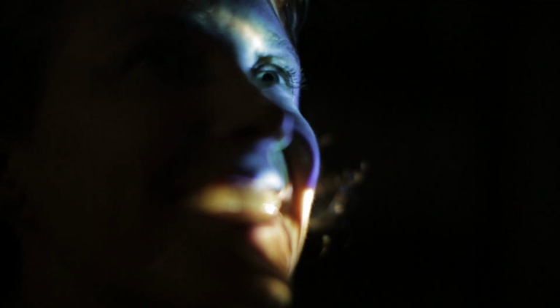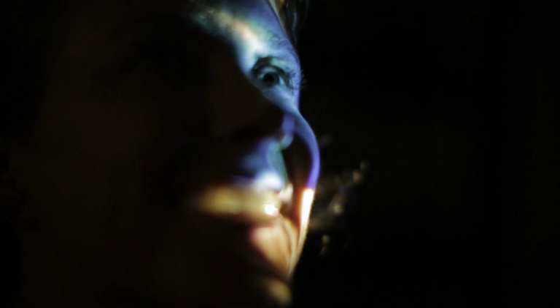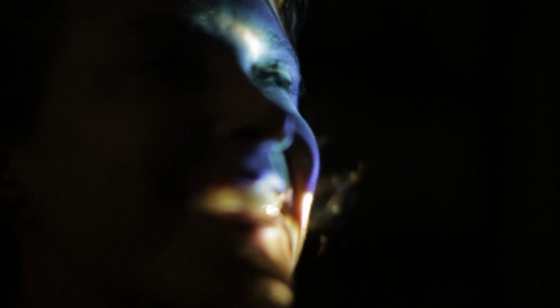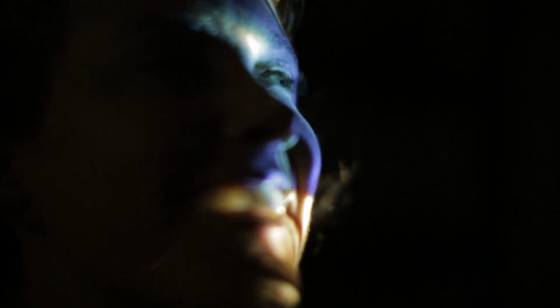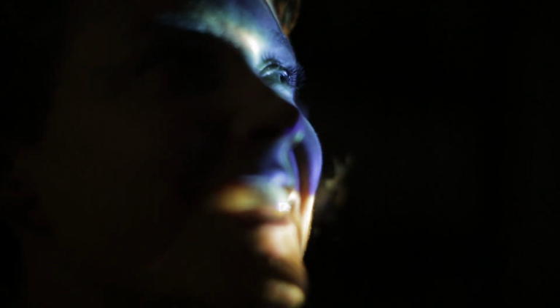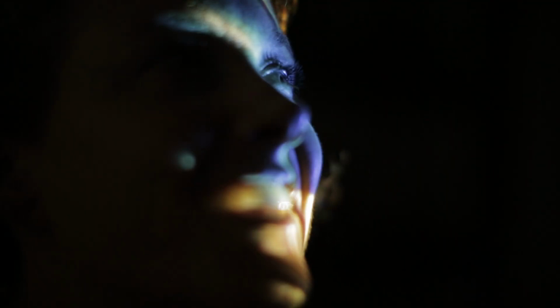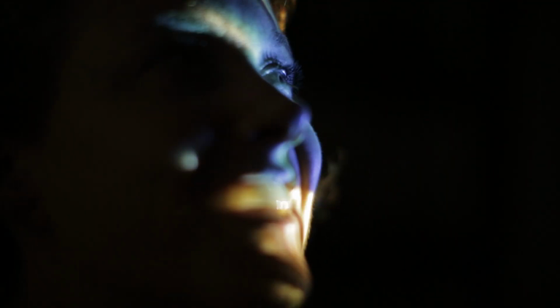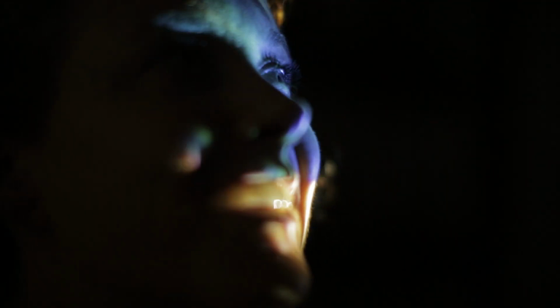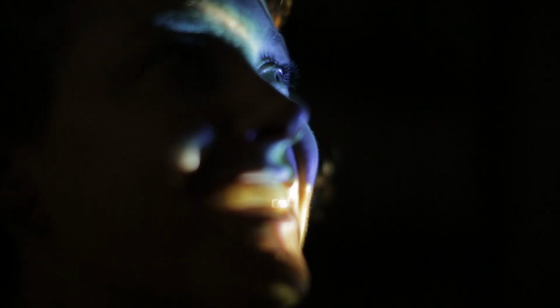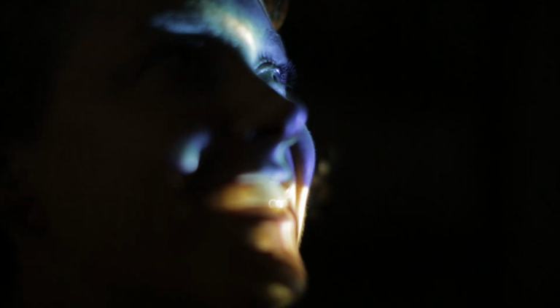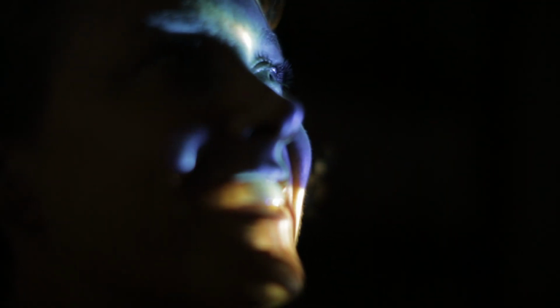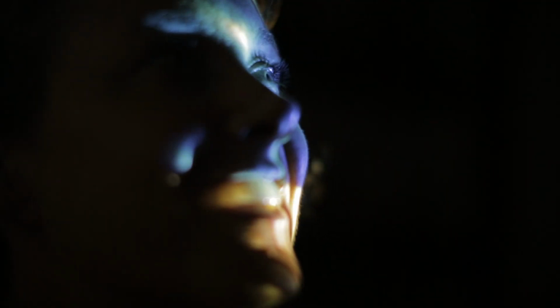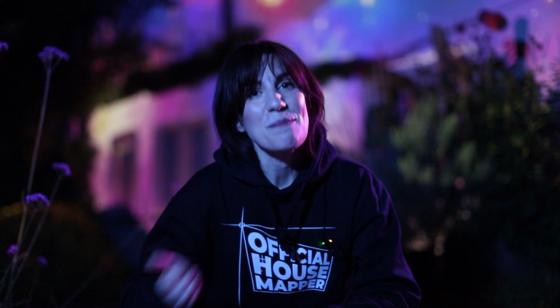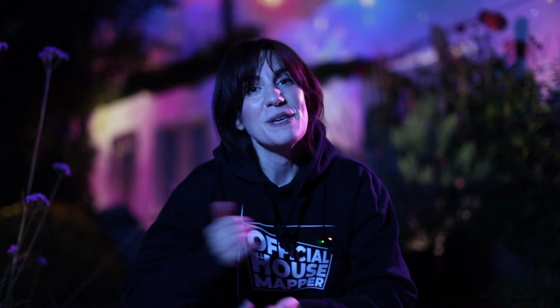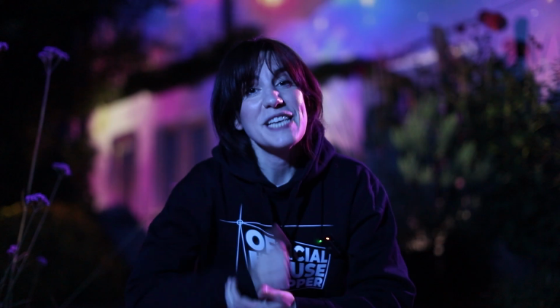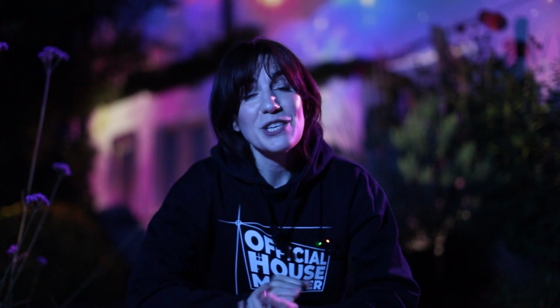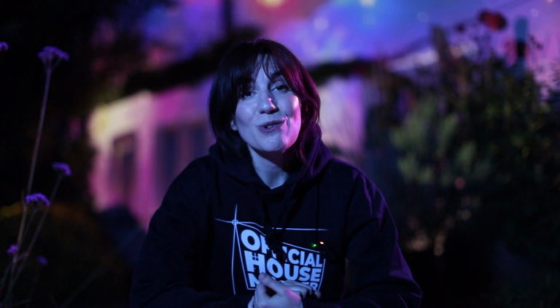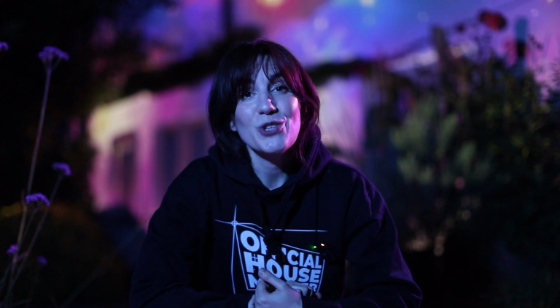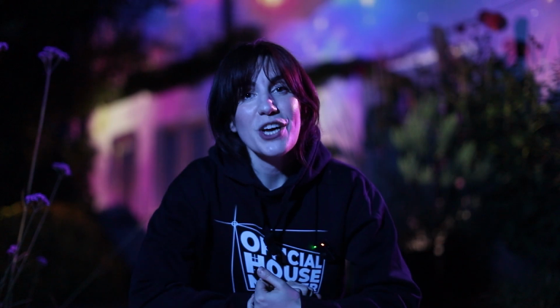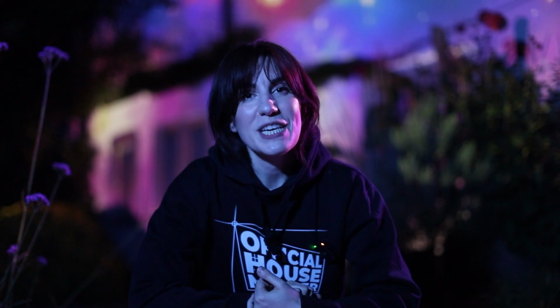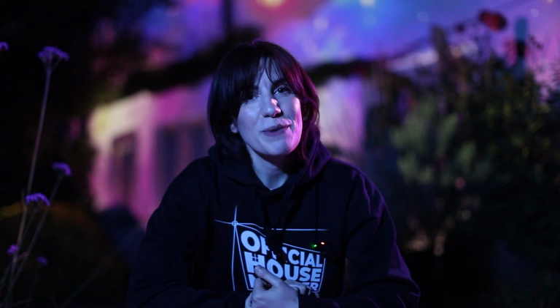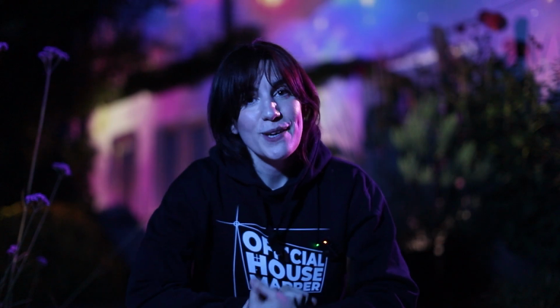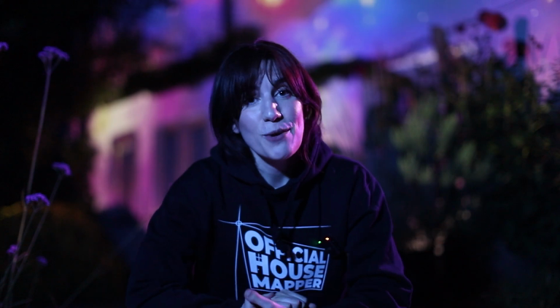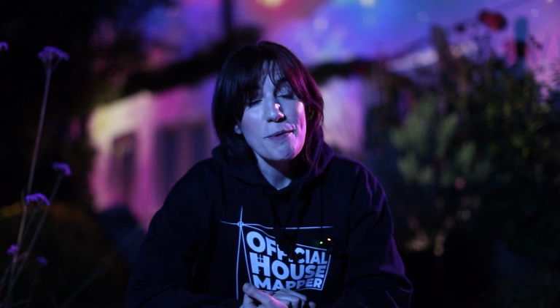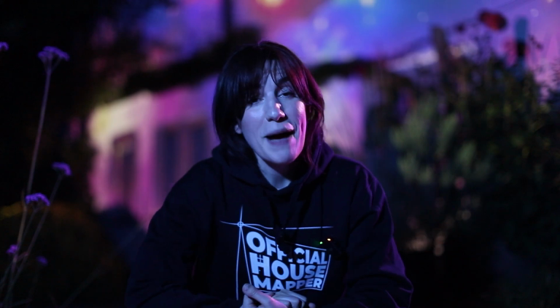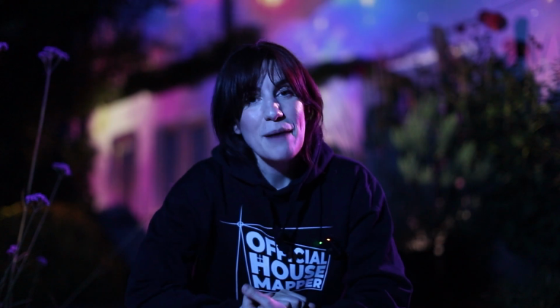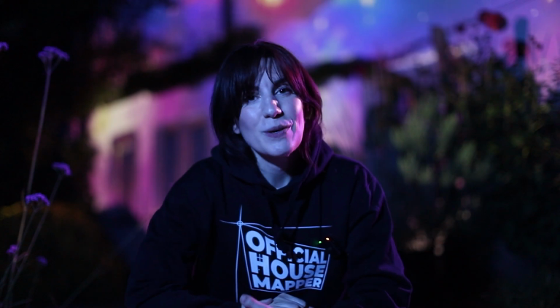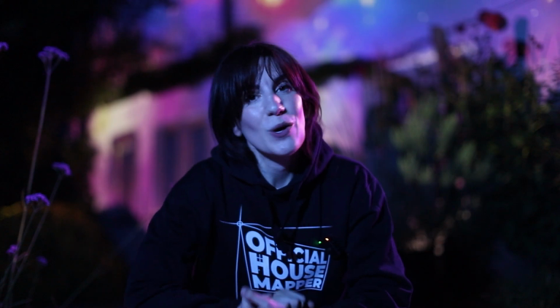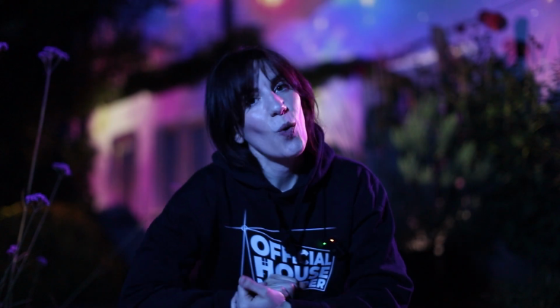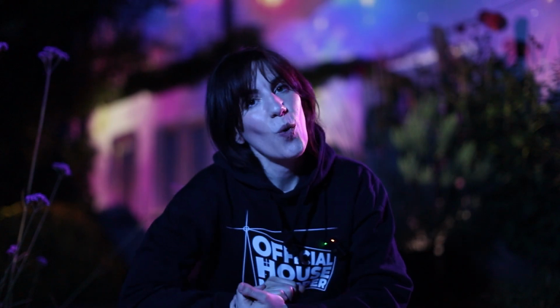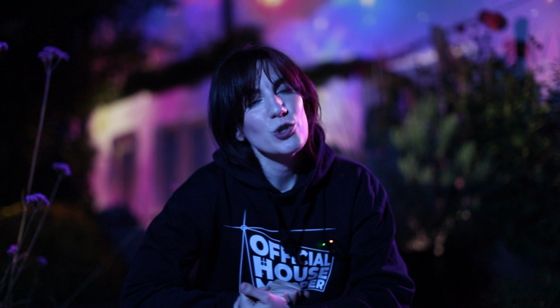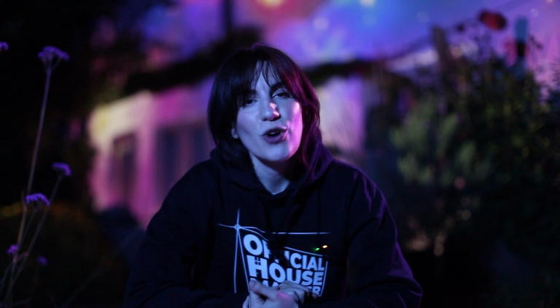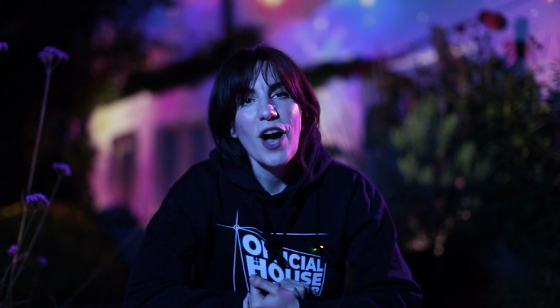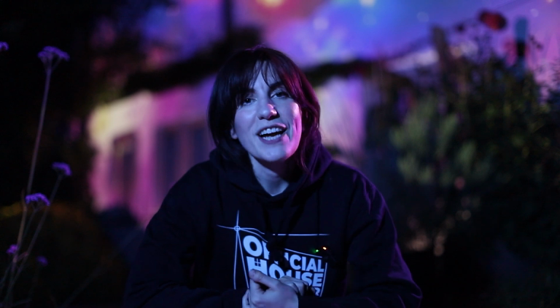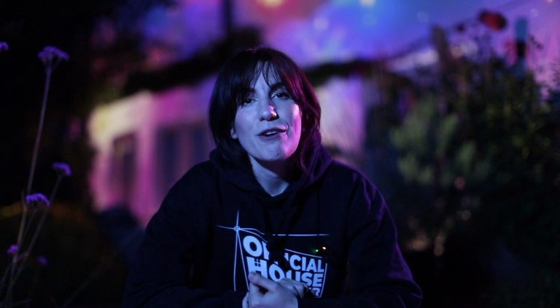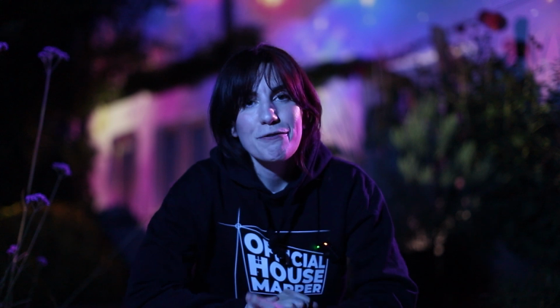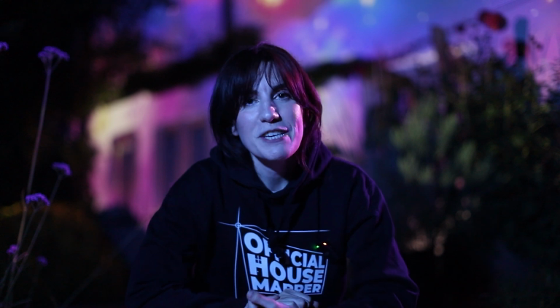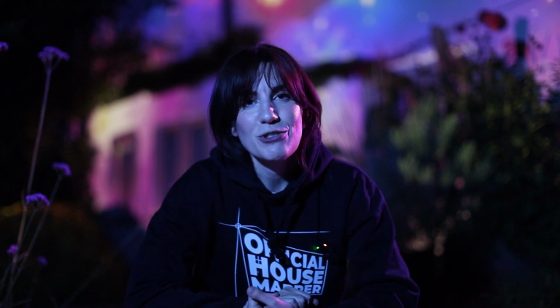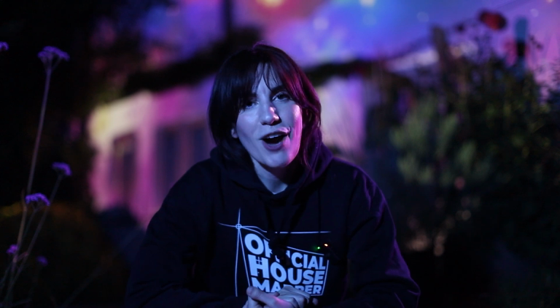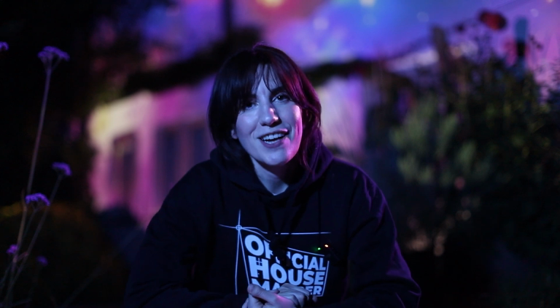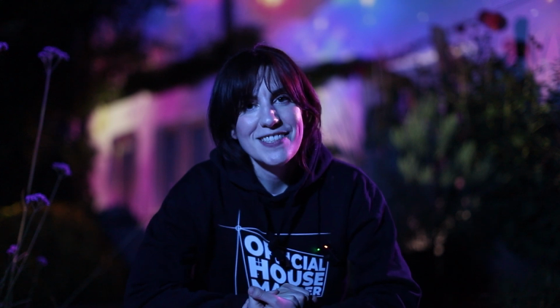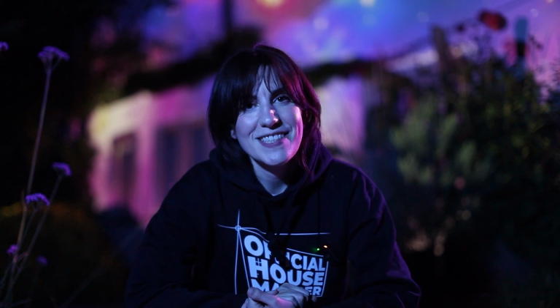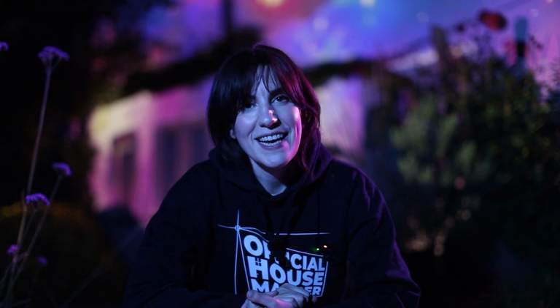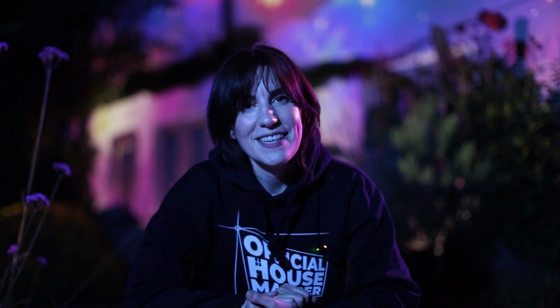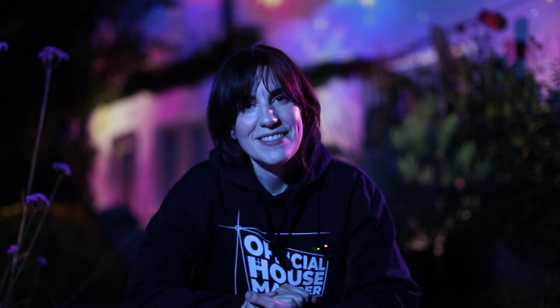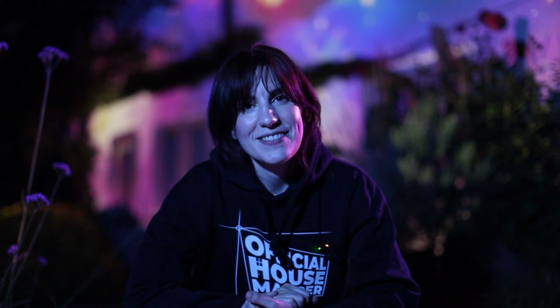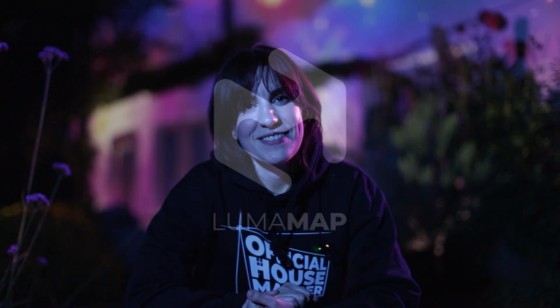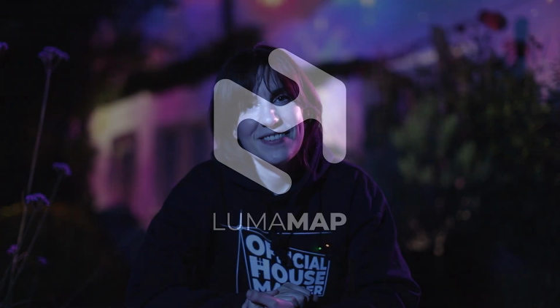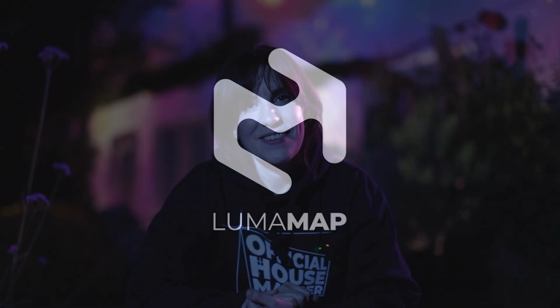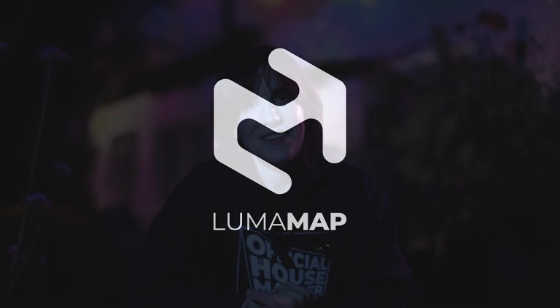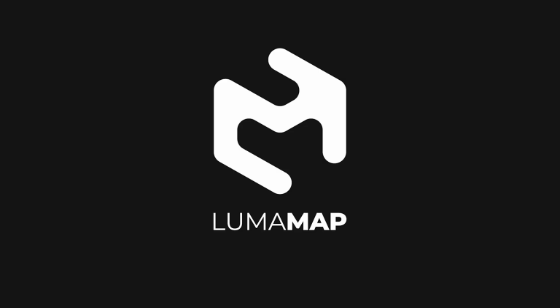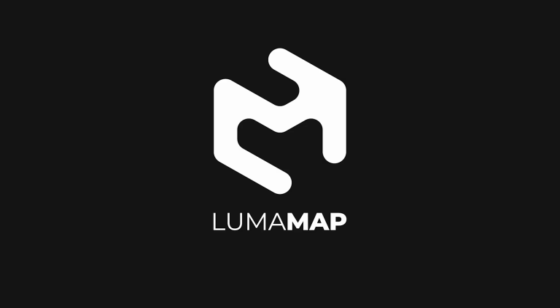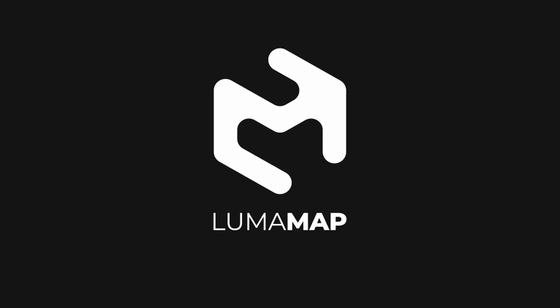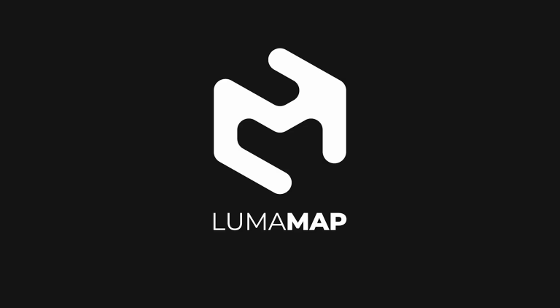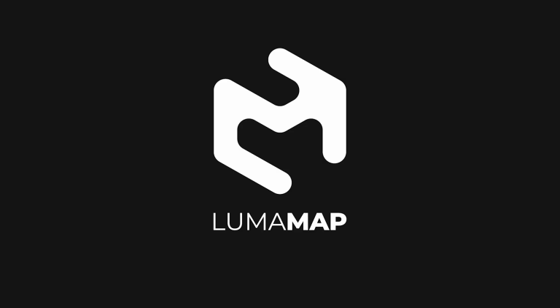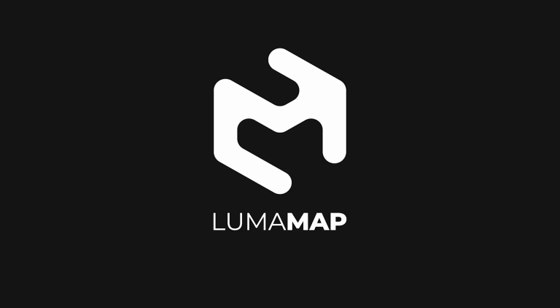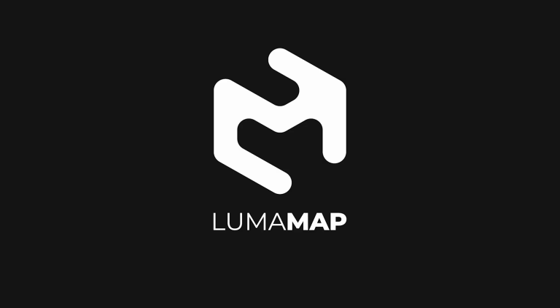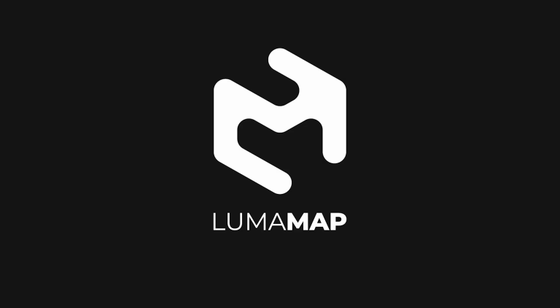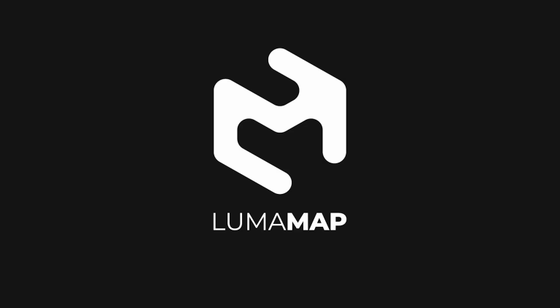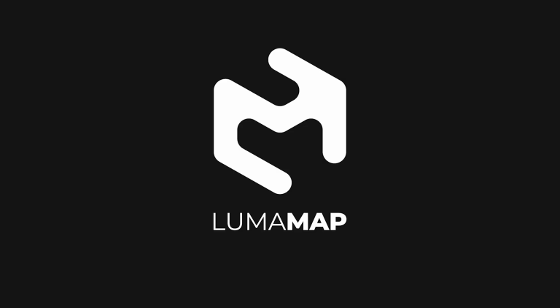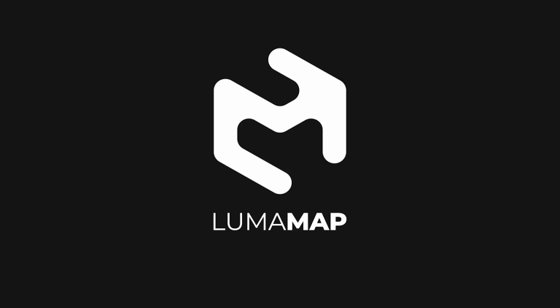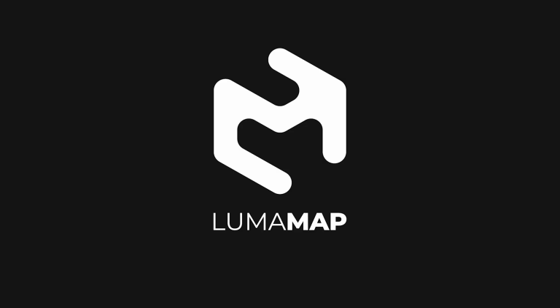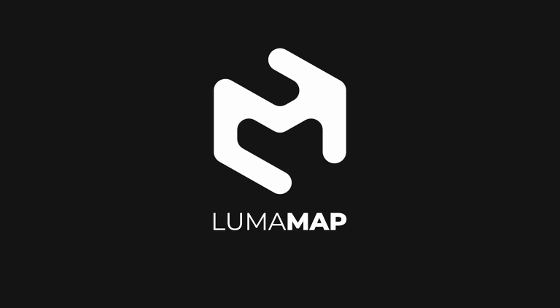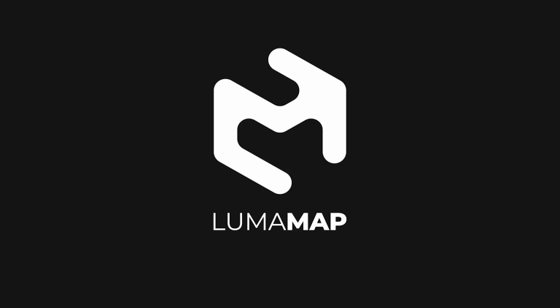Ready to get started? Begin your journey with LumaMap or try our free trial today.